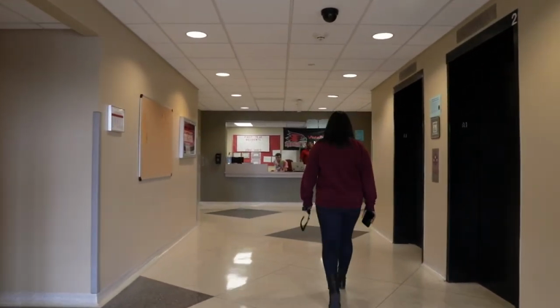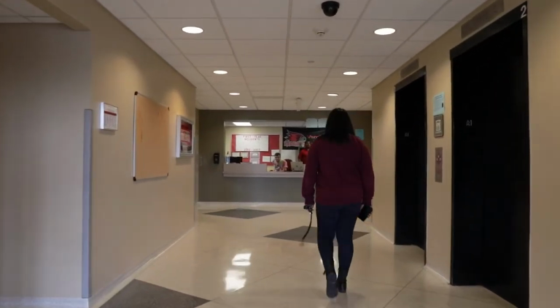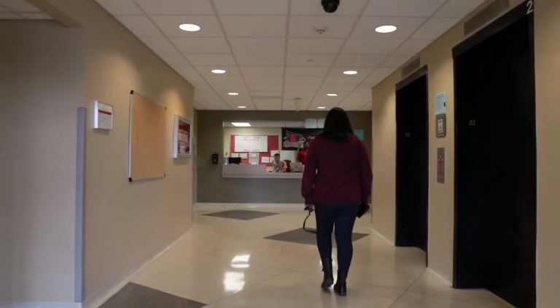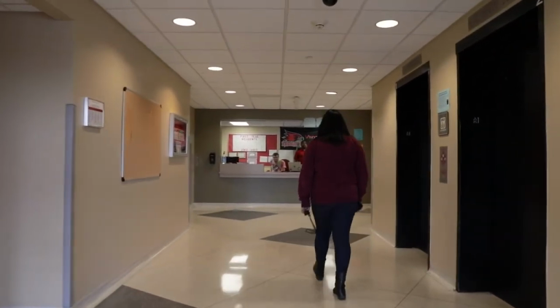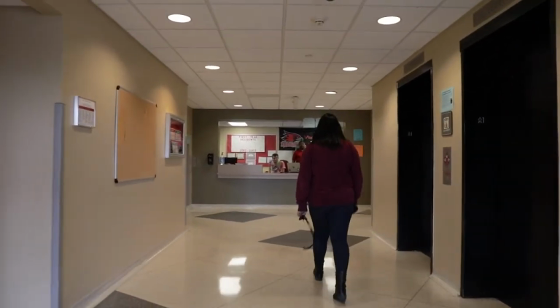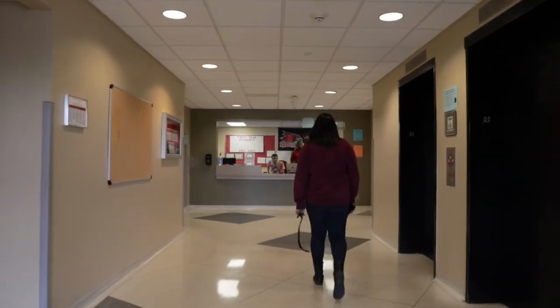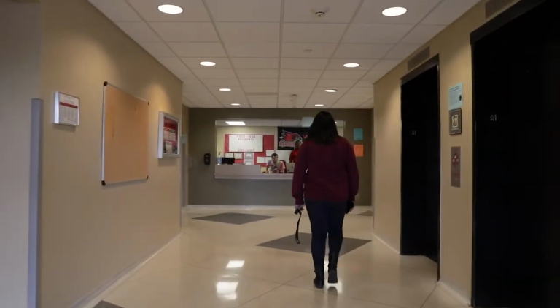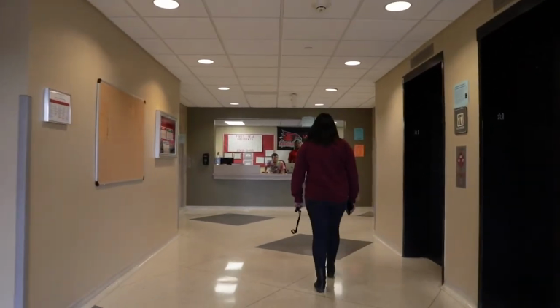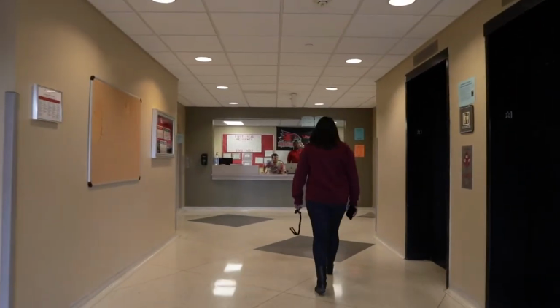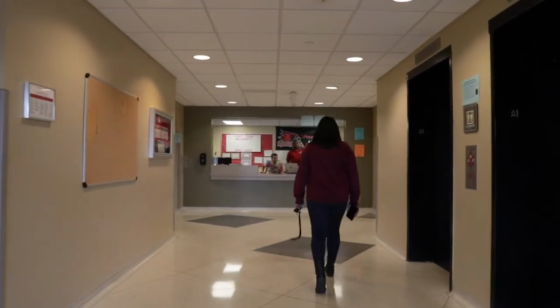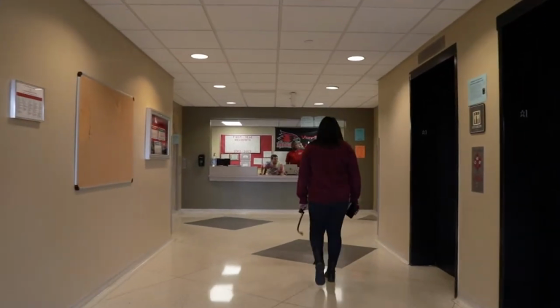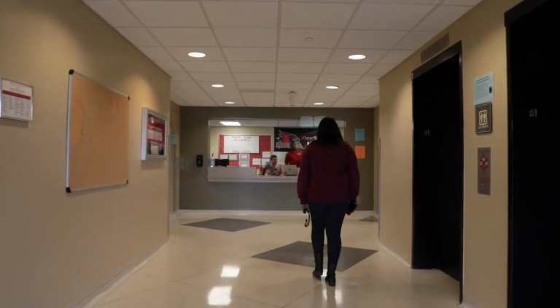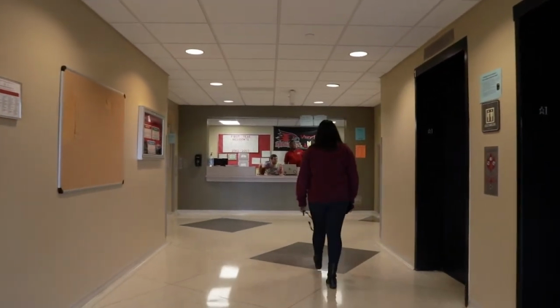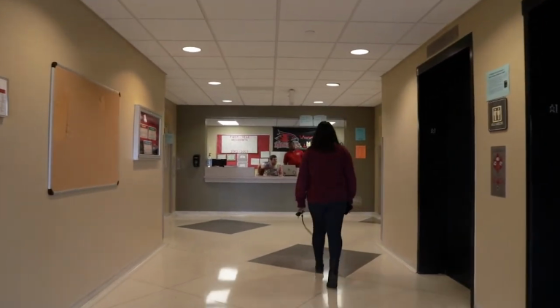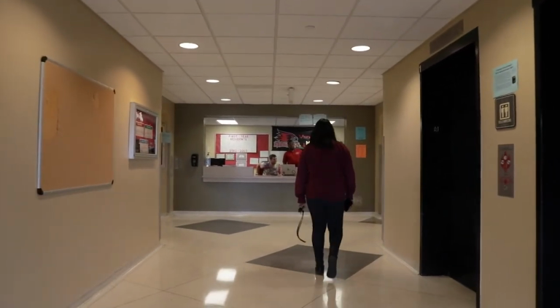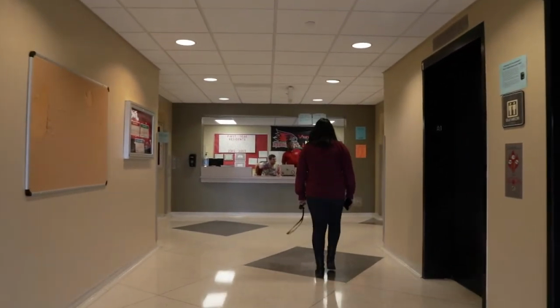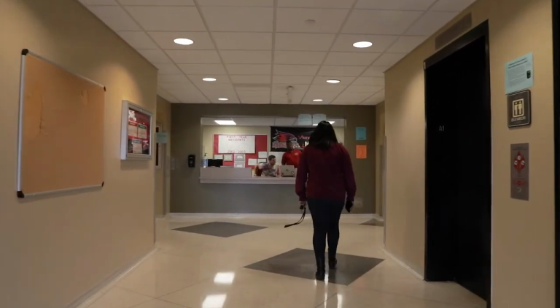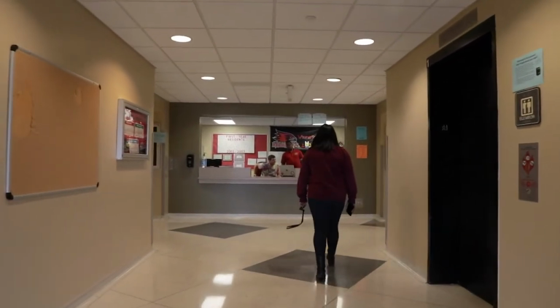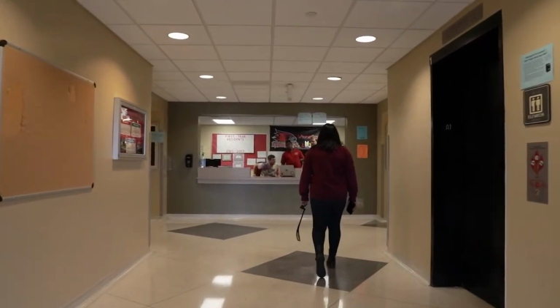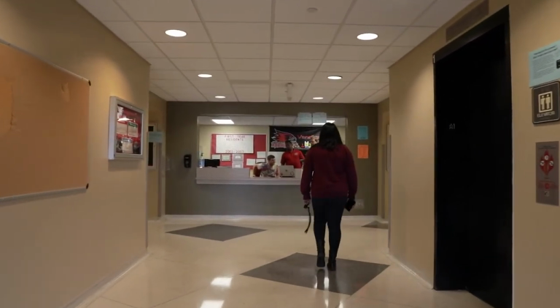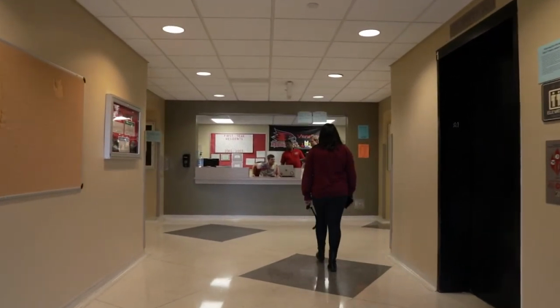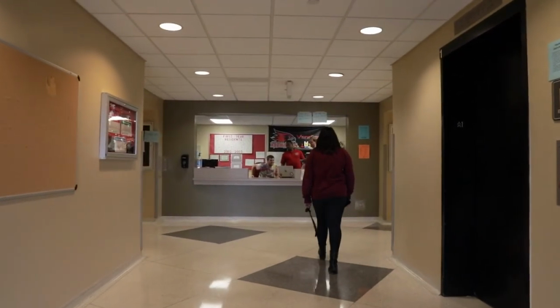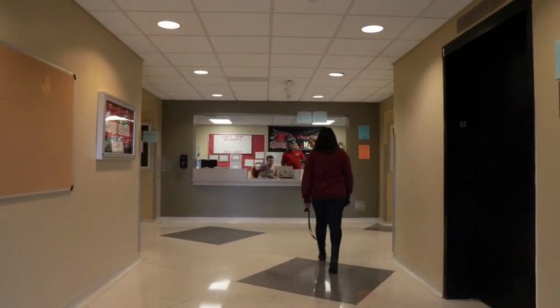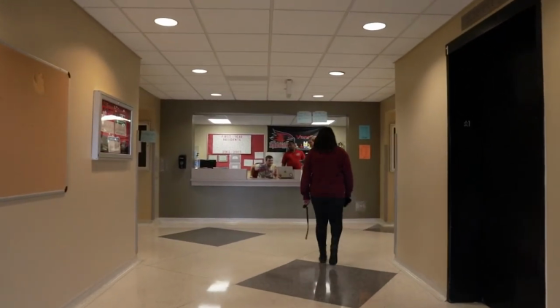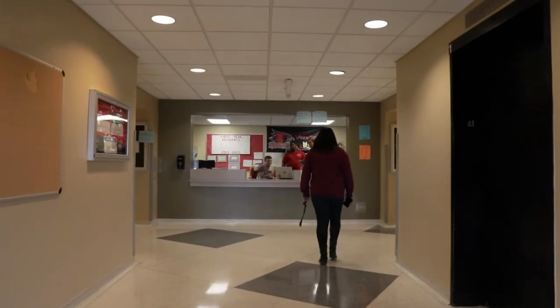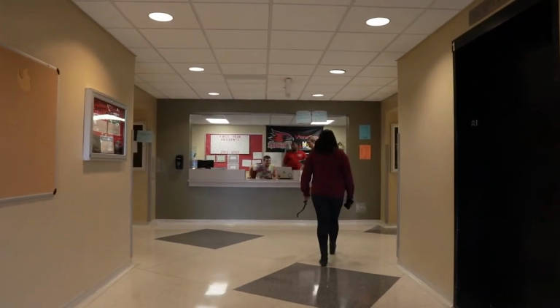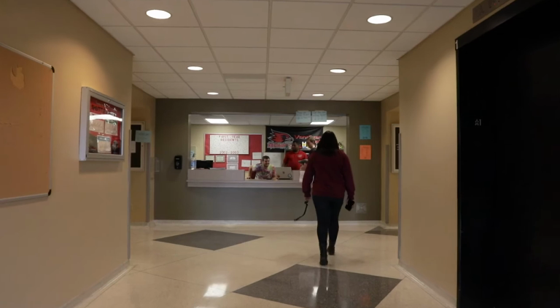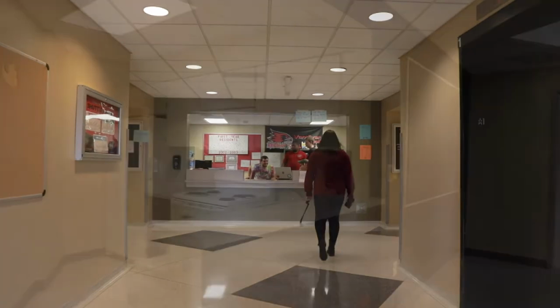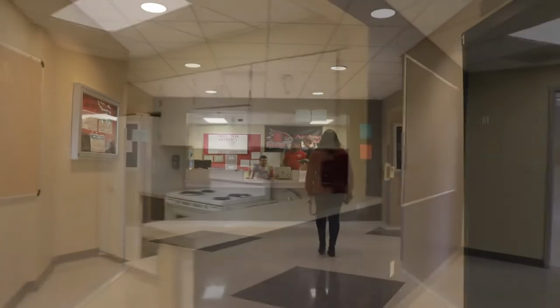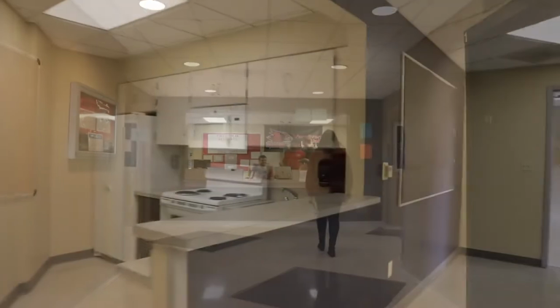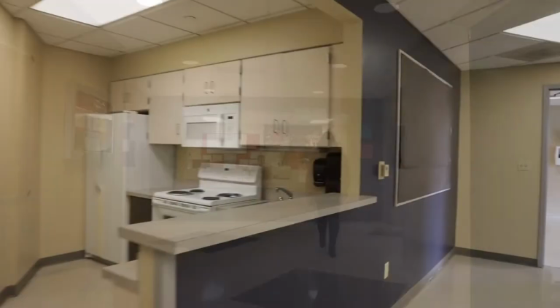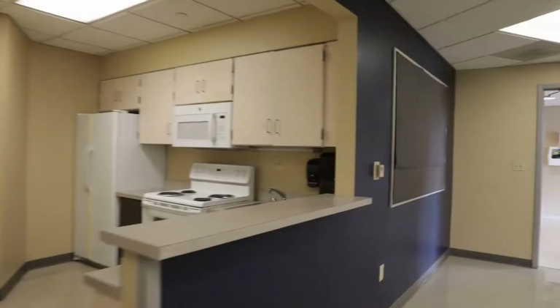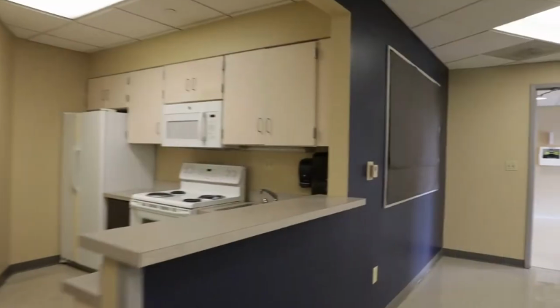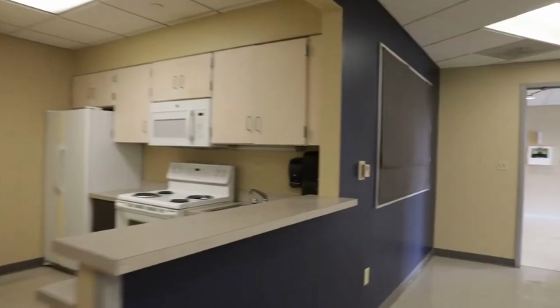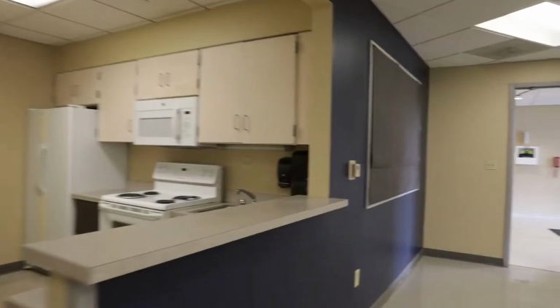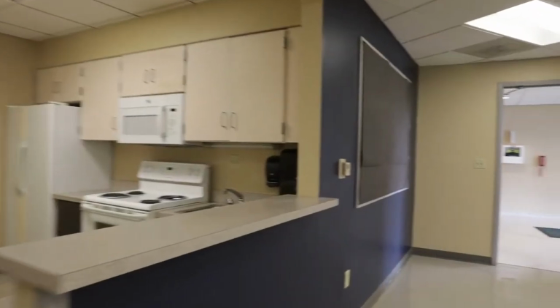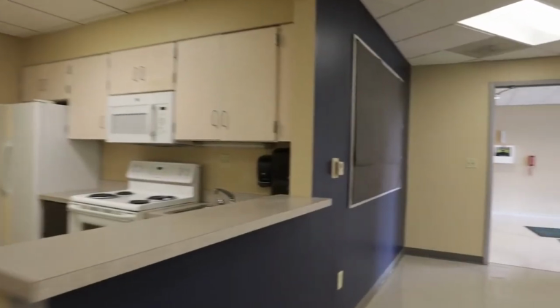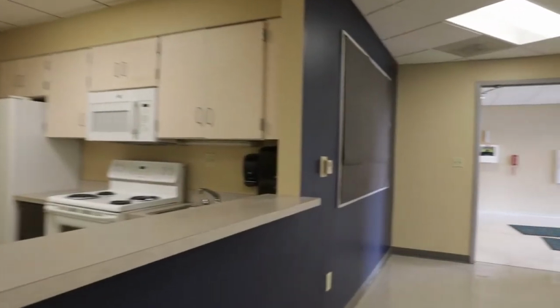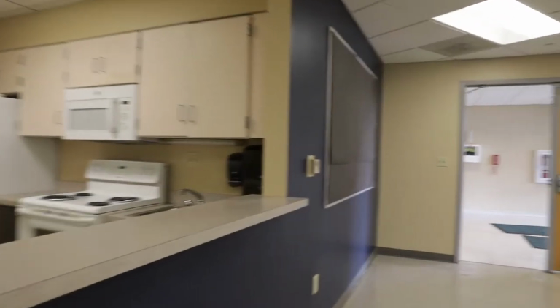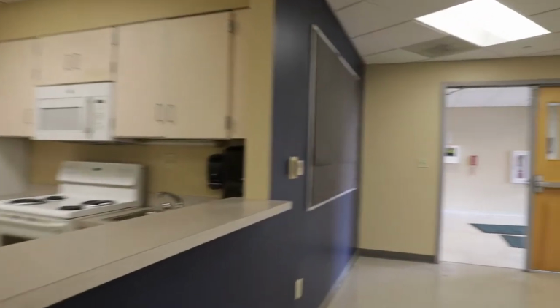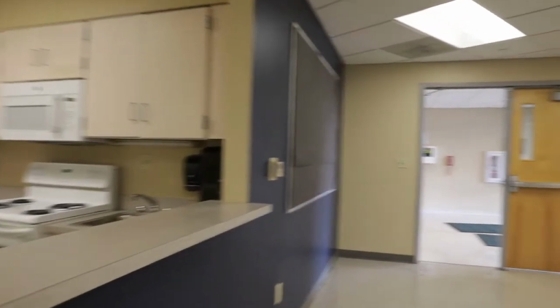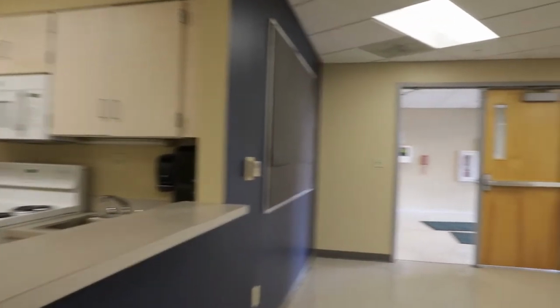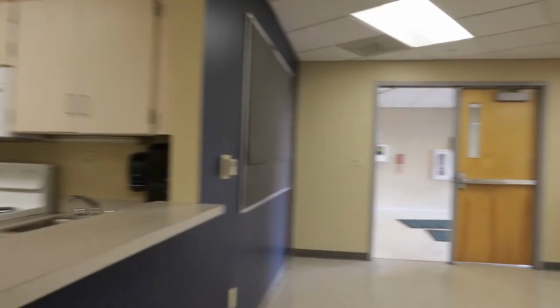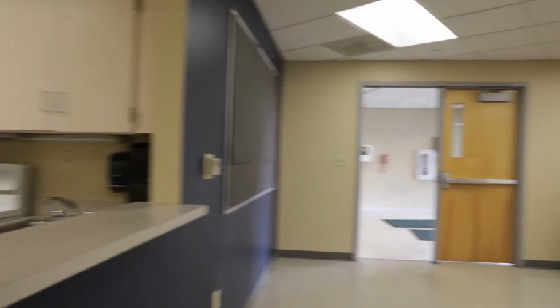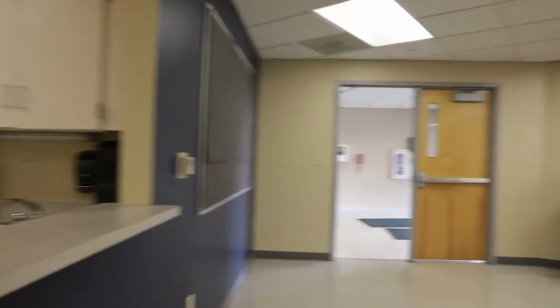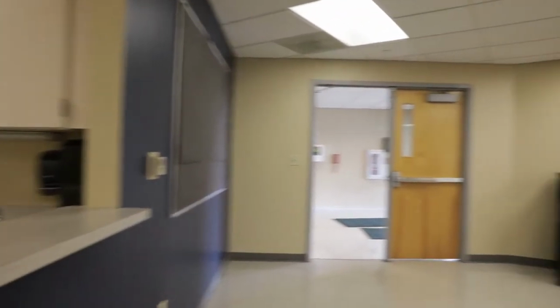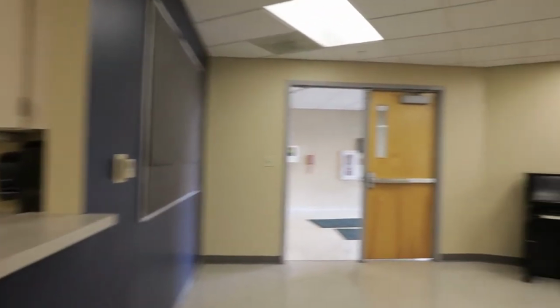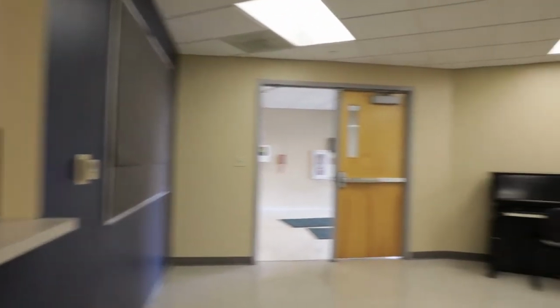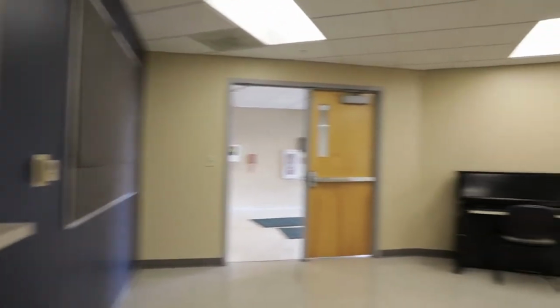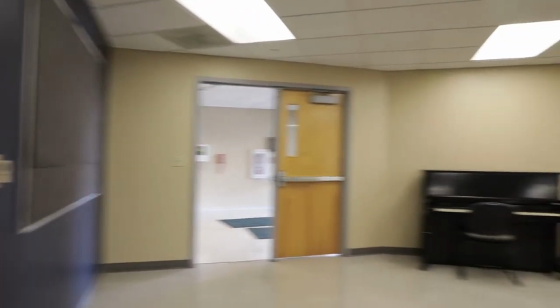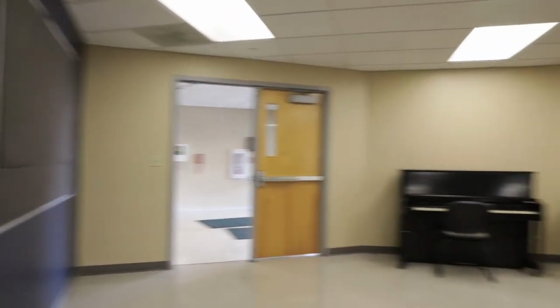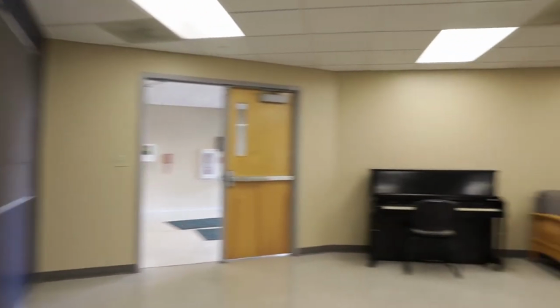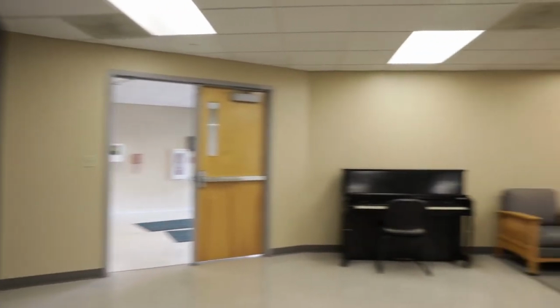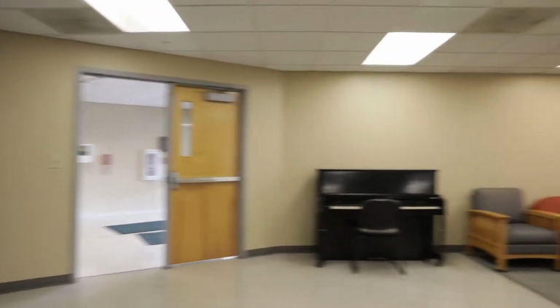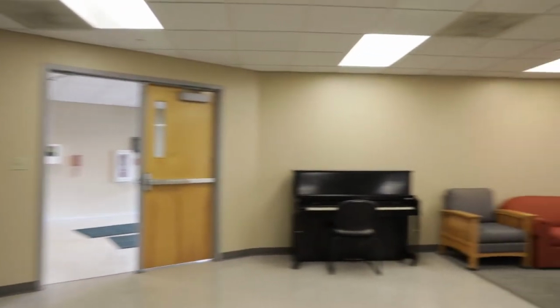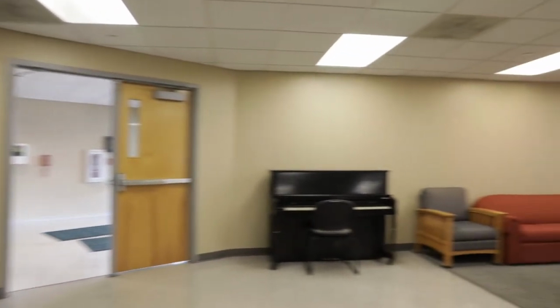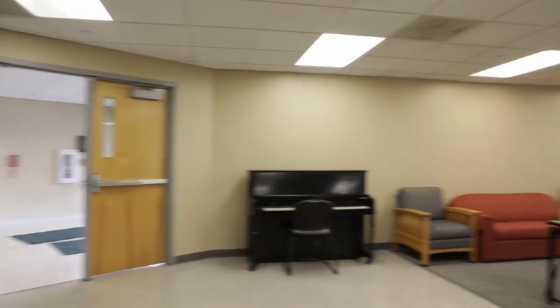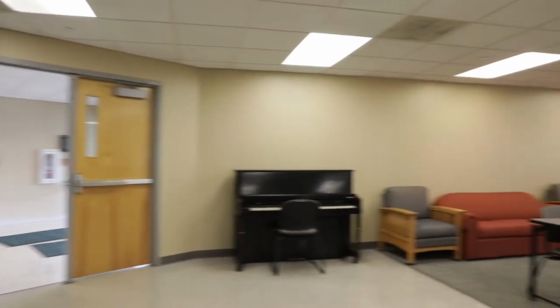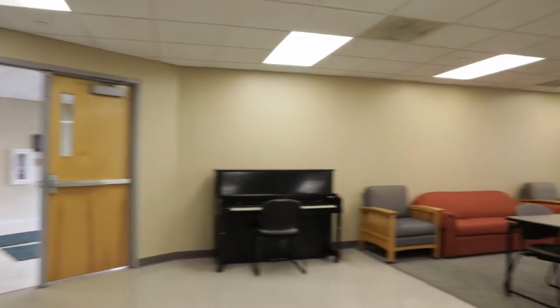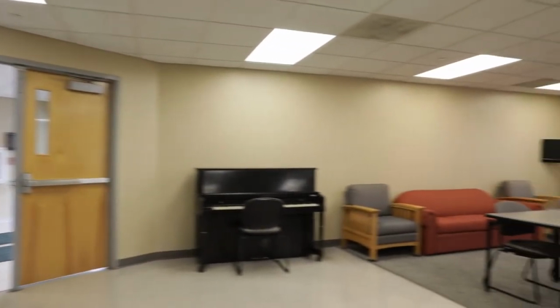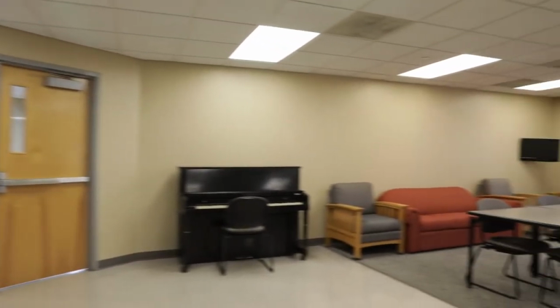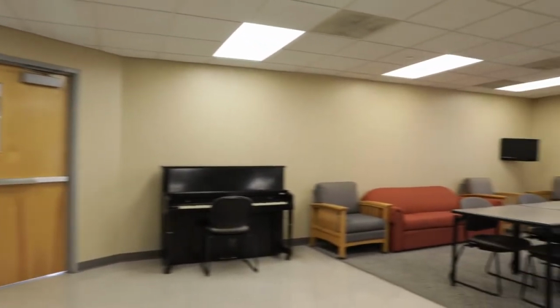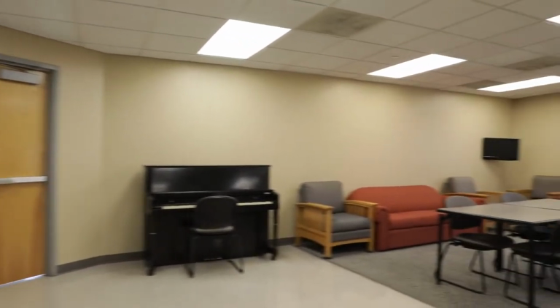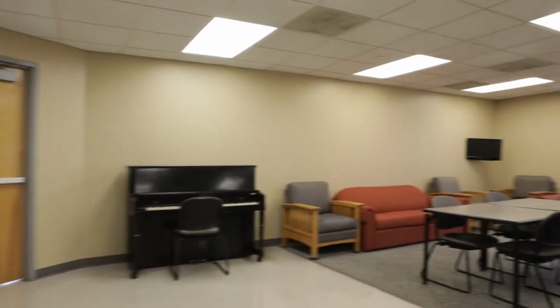On the main floor, you will find the front desk, mailboxes, and an accessible kitchen inside the lounge where you can prepare meals or even play piano.